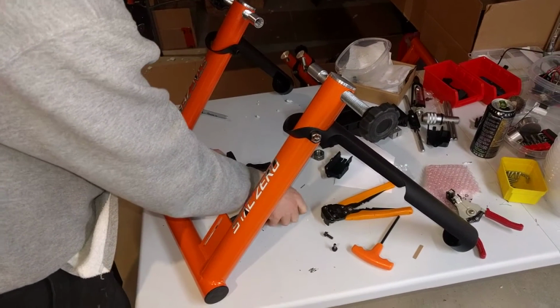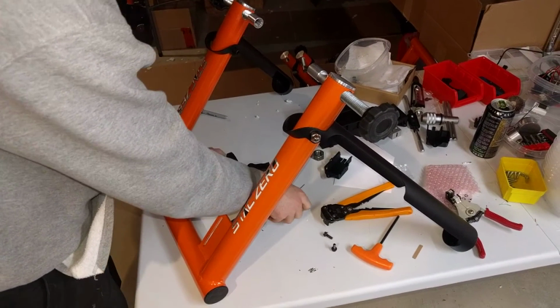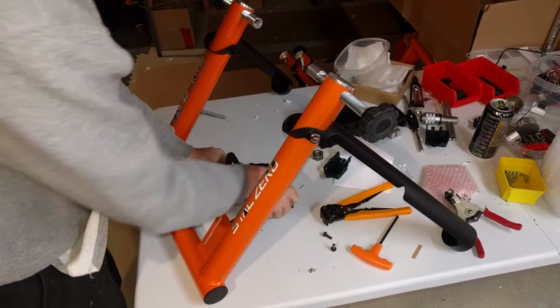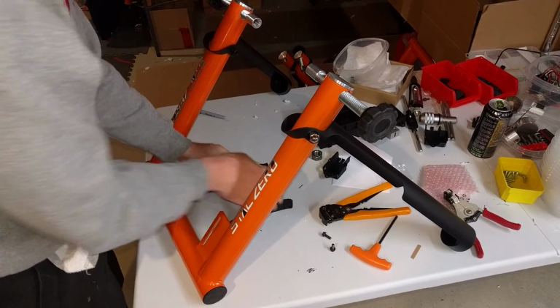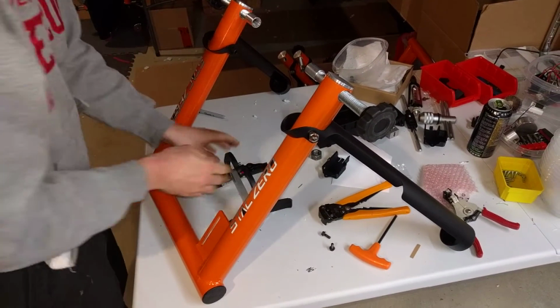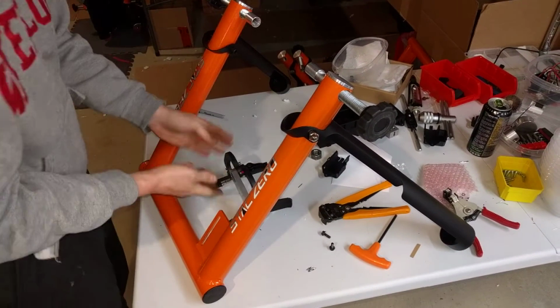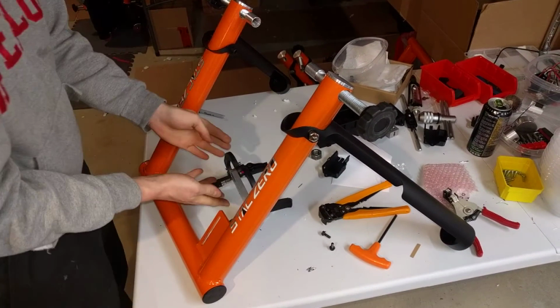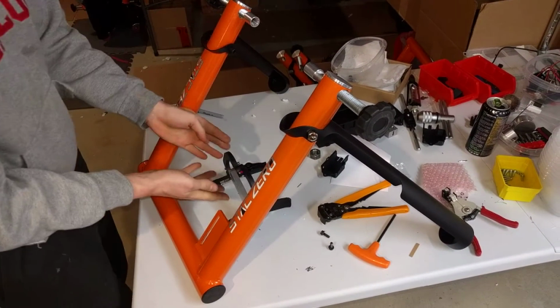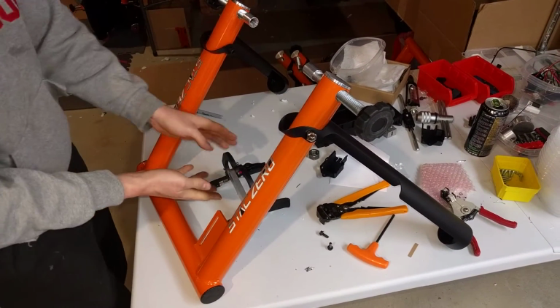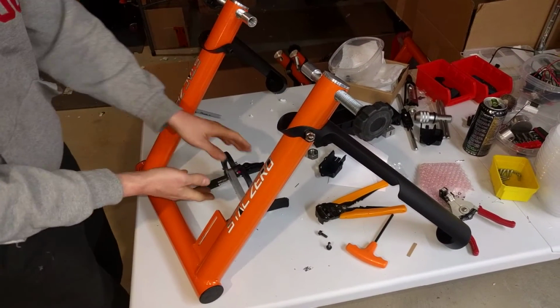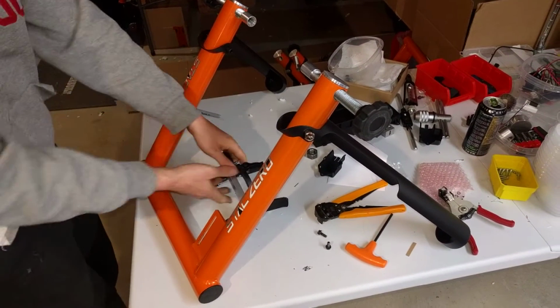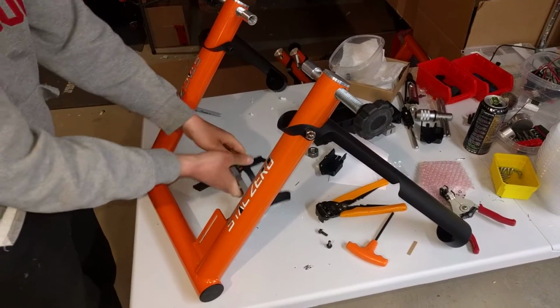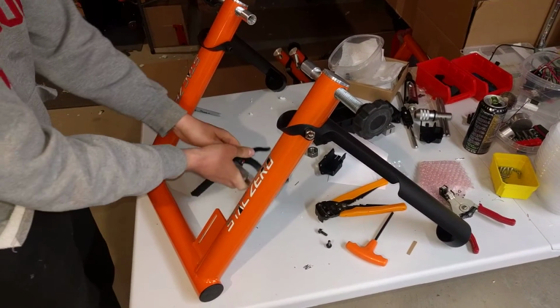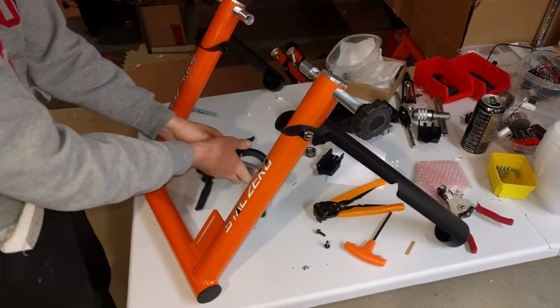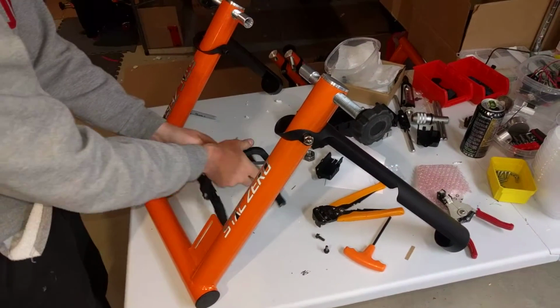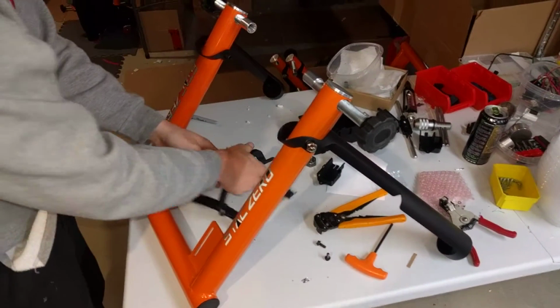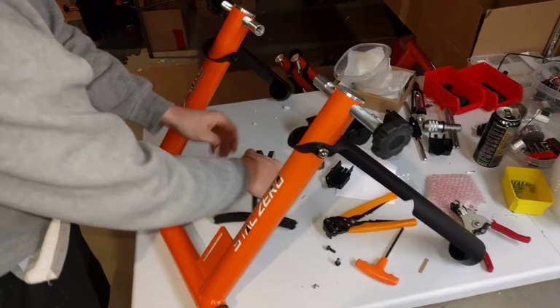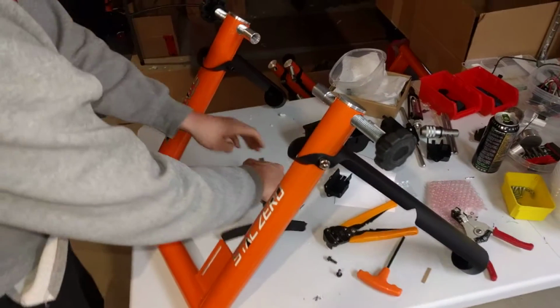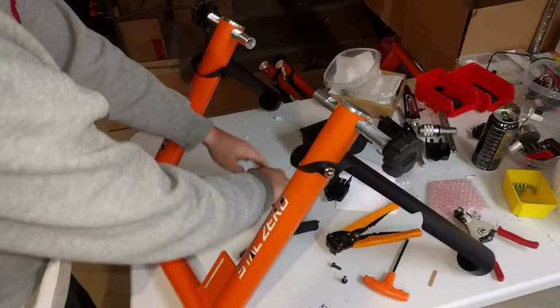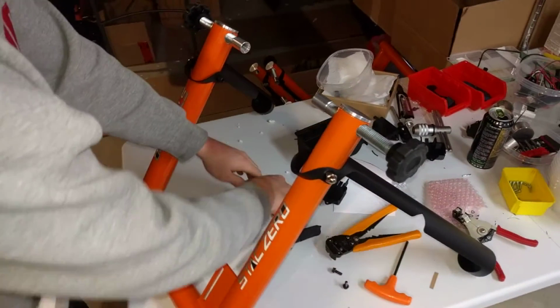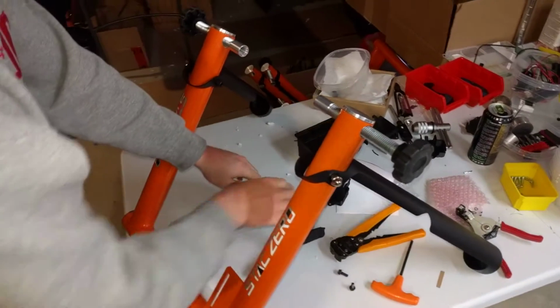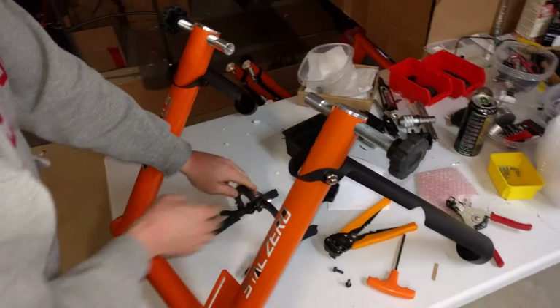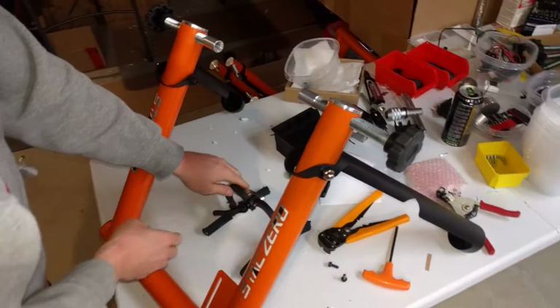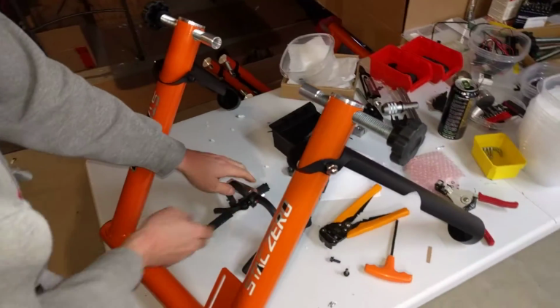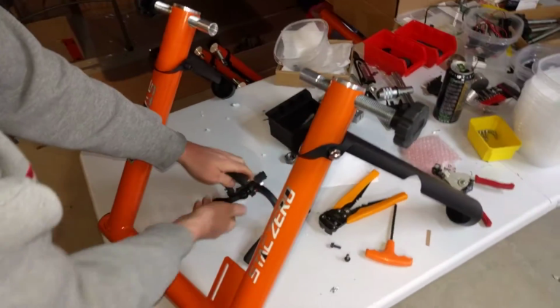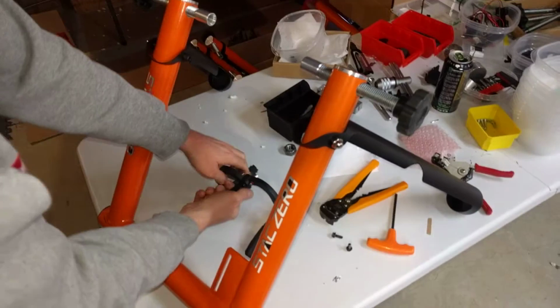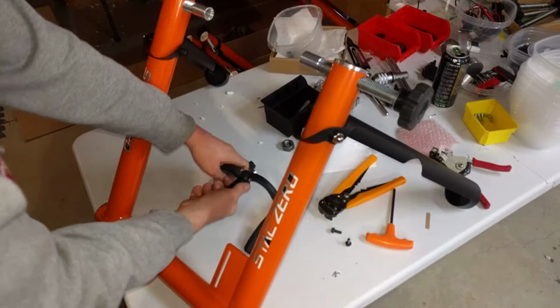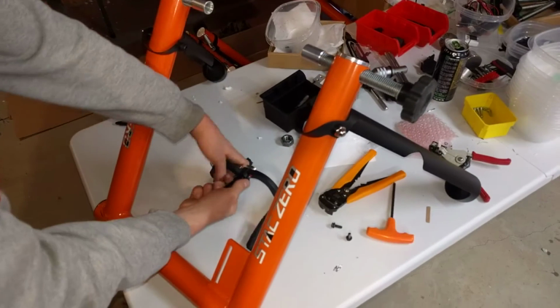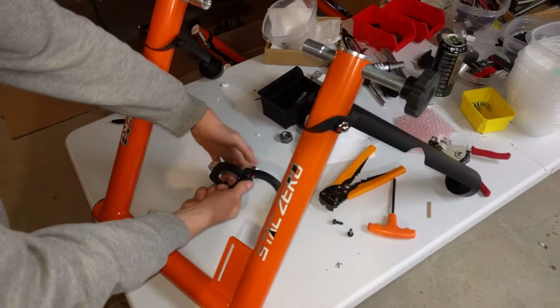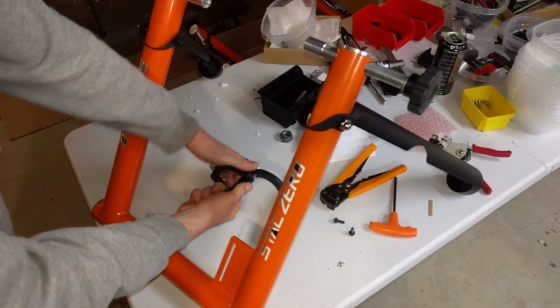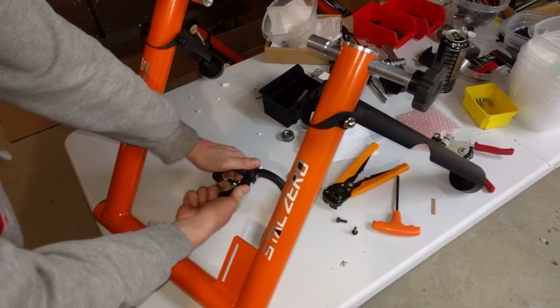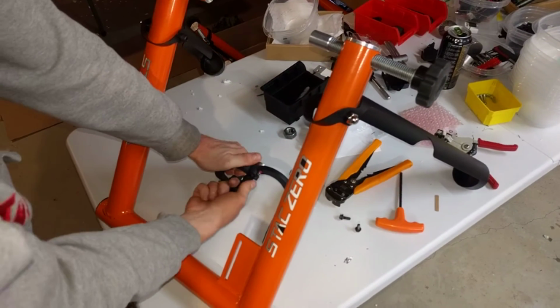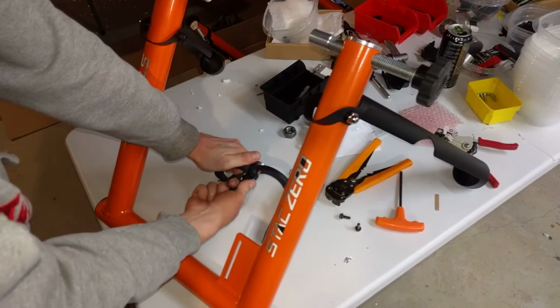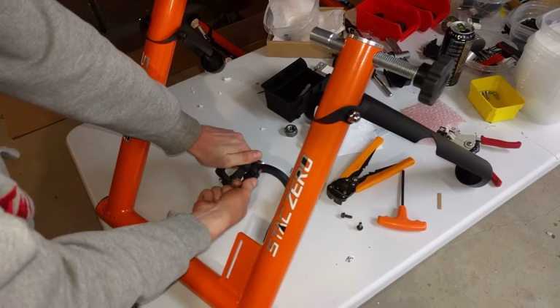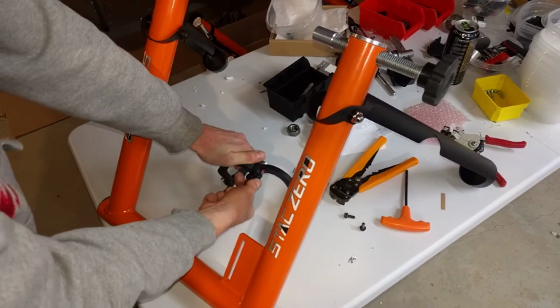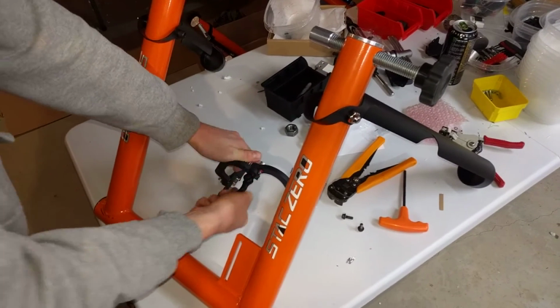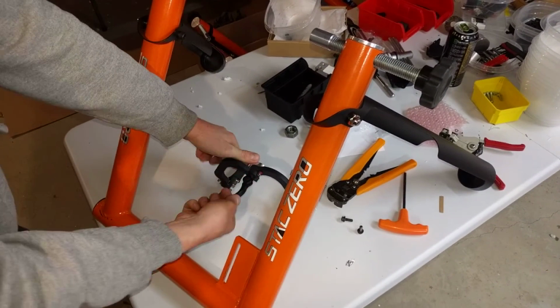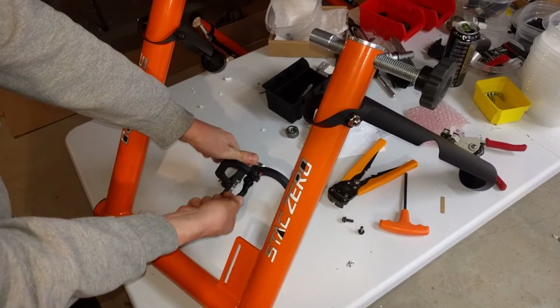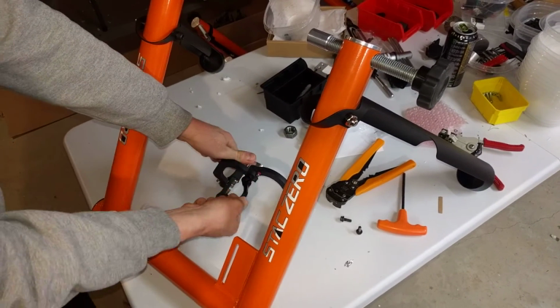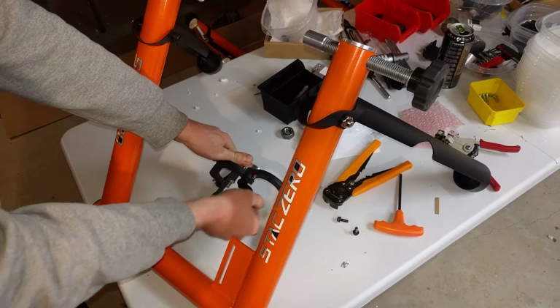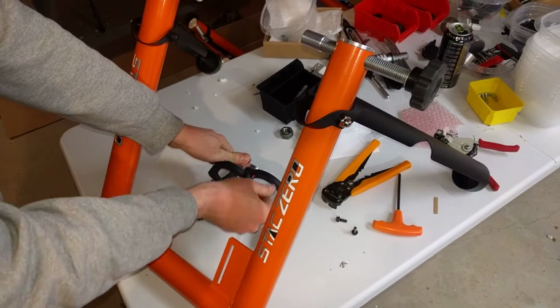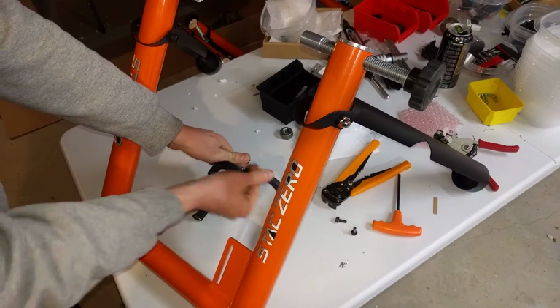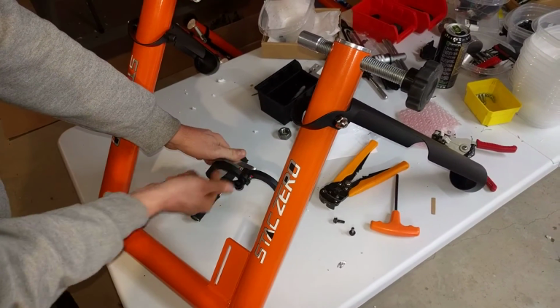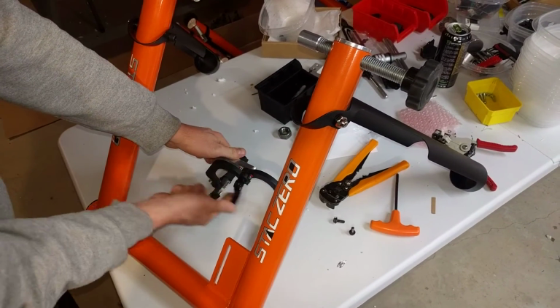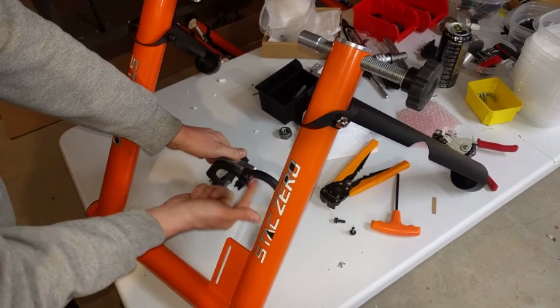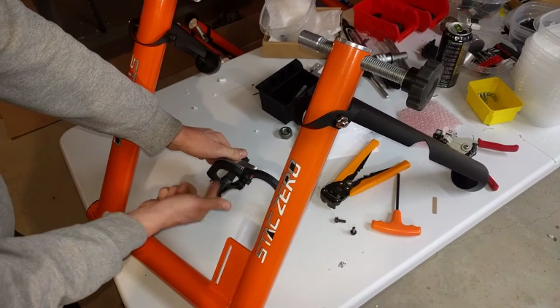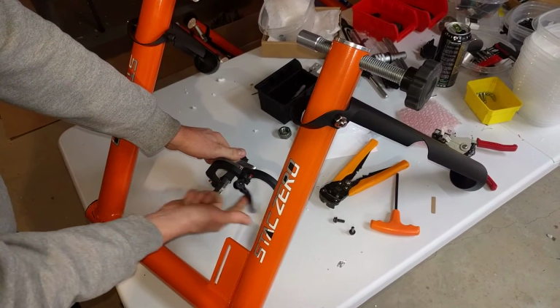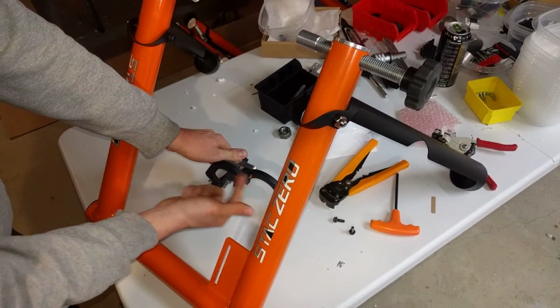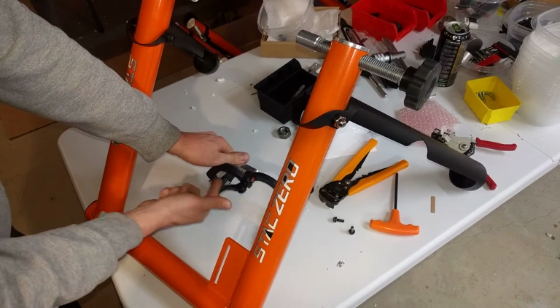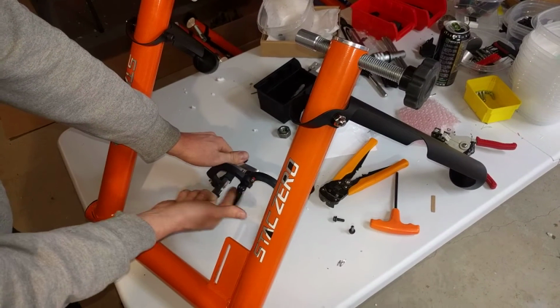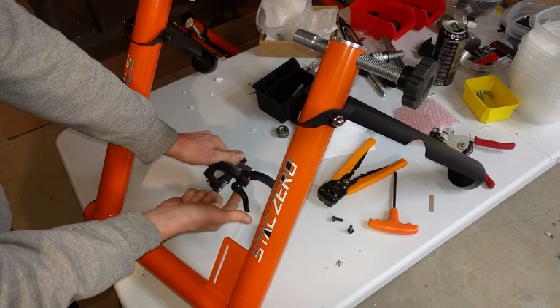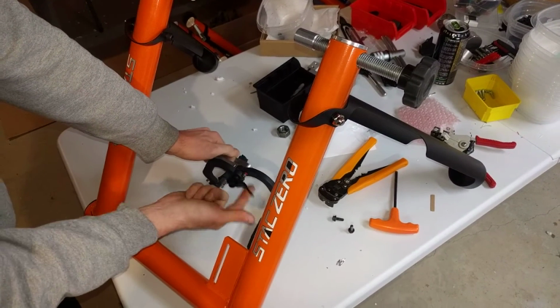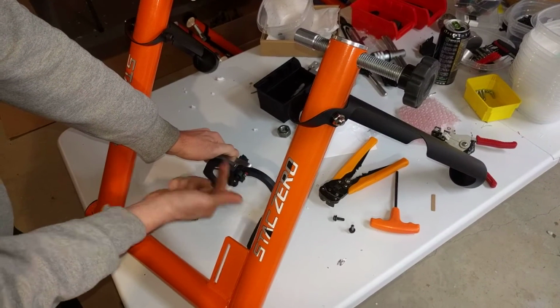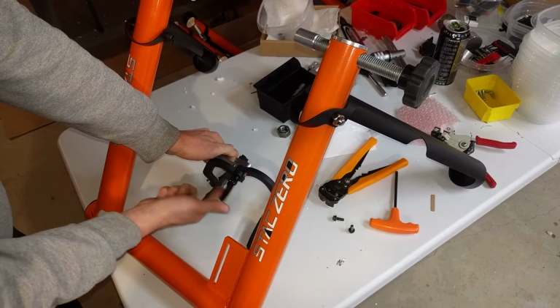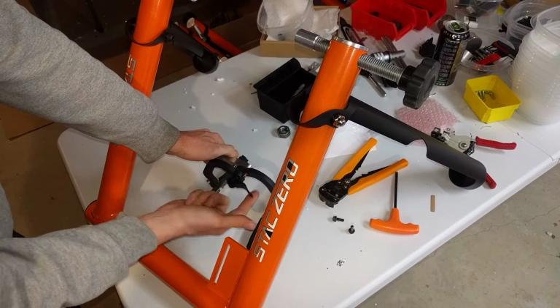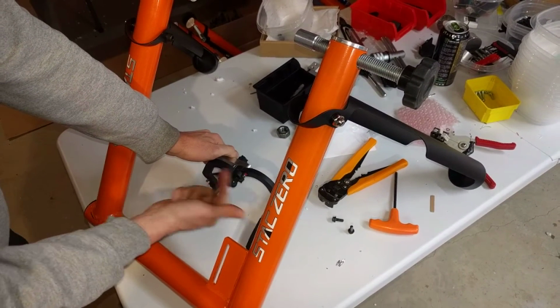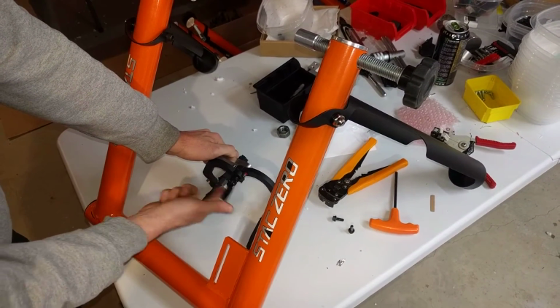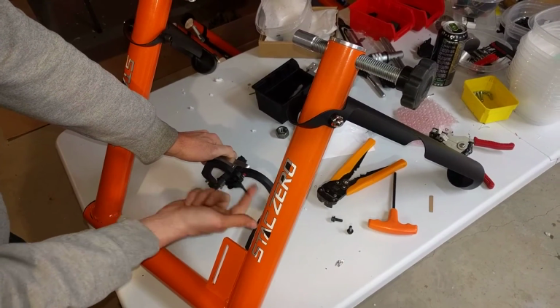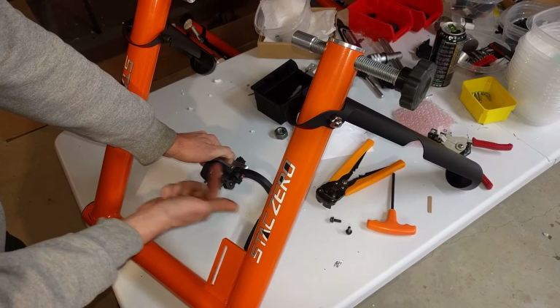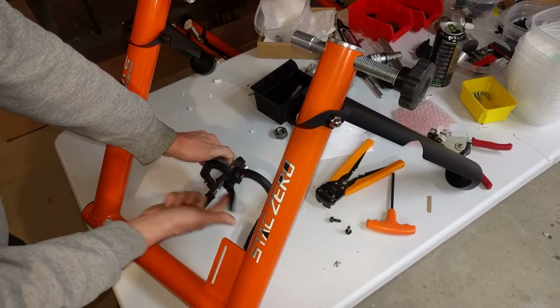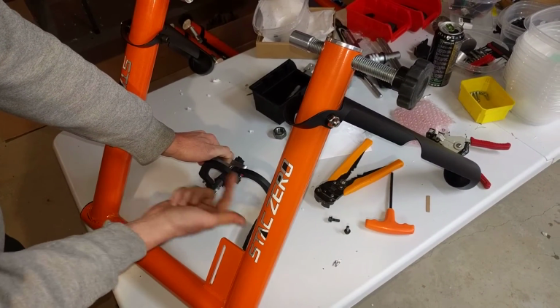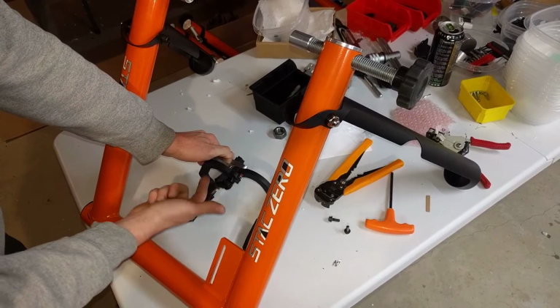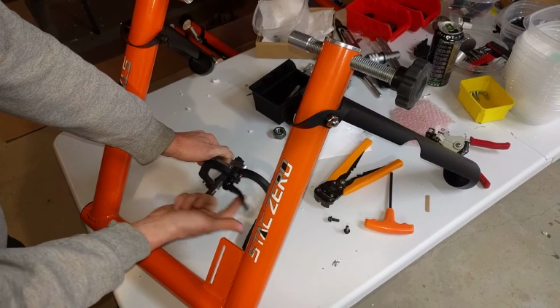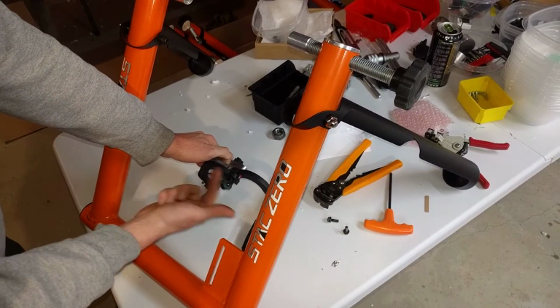Set the magnets nice and wide like that, and now it's really easy to take the quick release out. This is actually how we build them, in reverse.